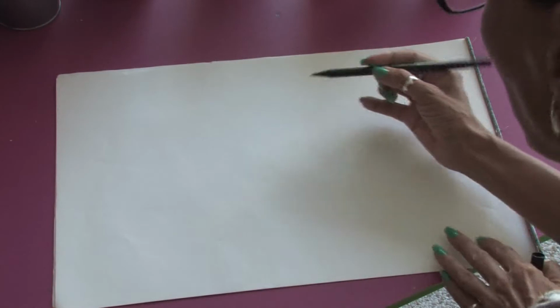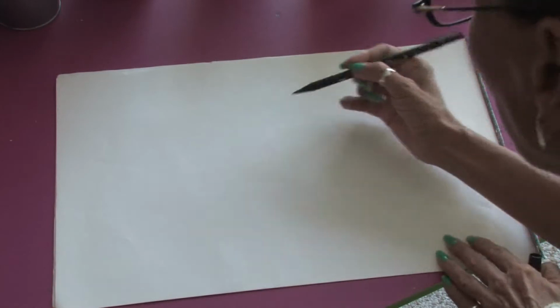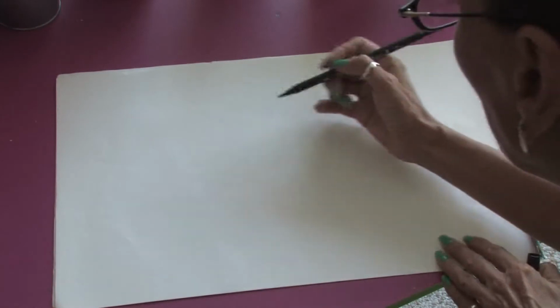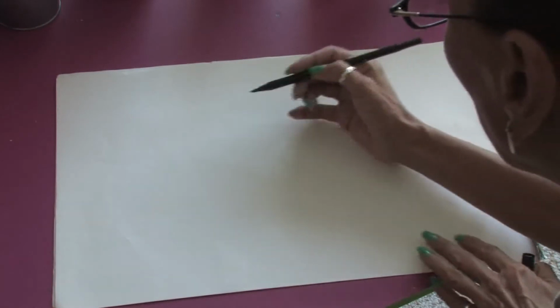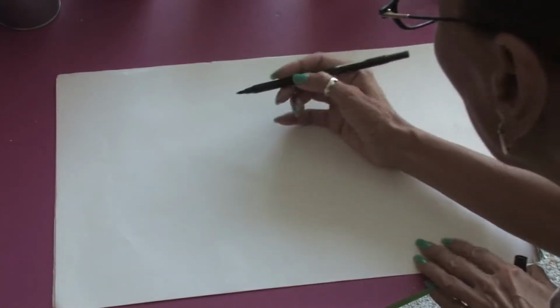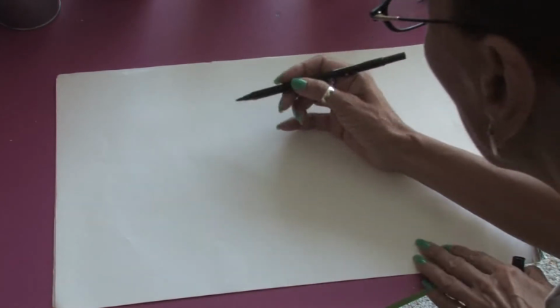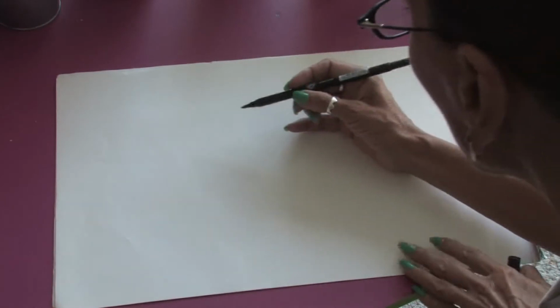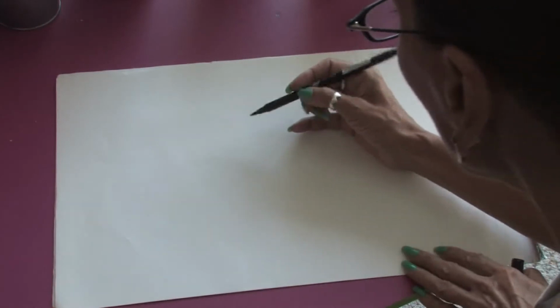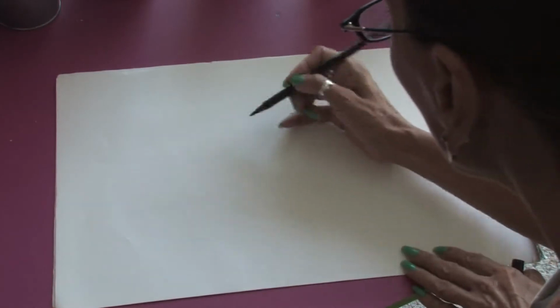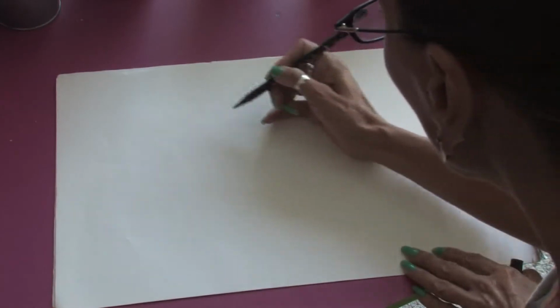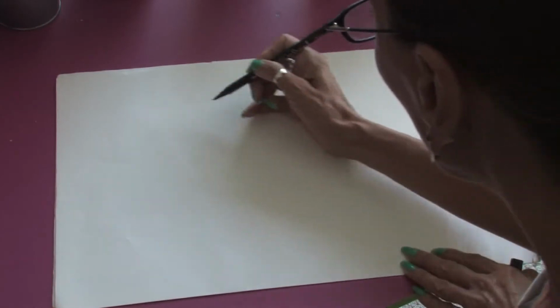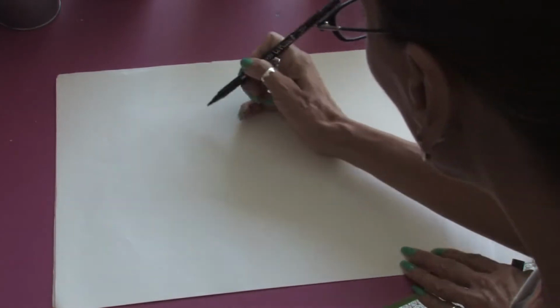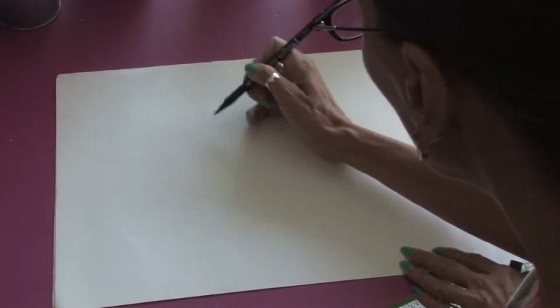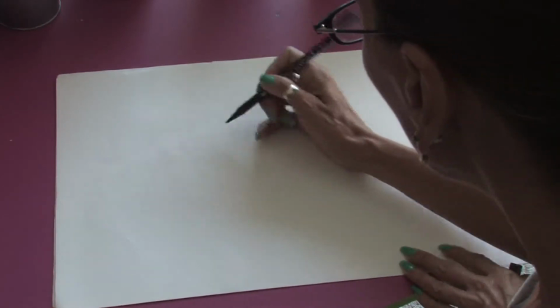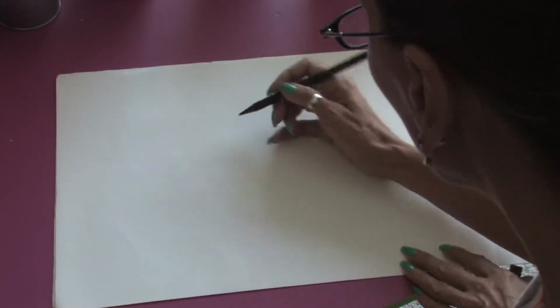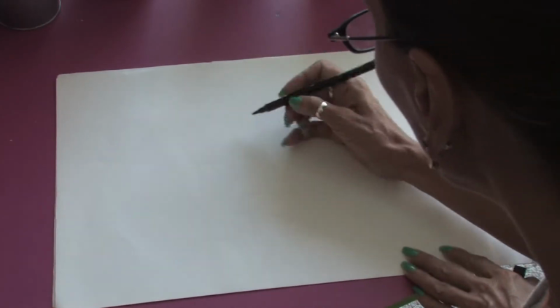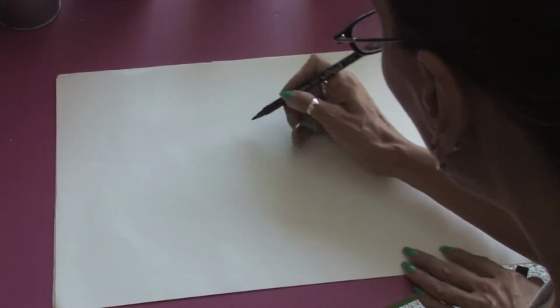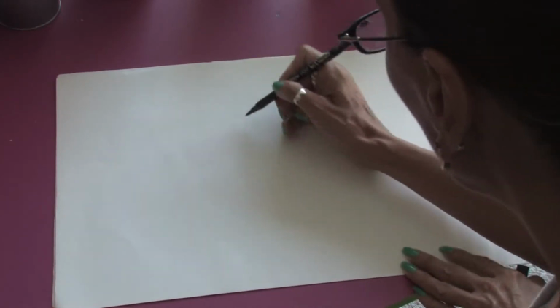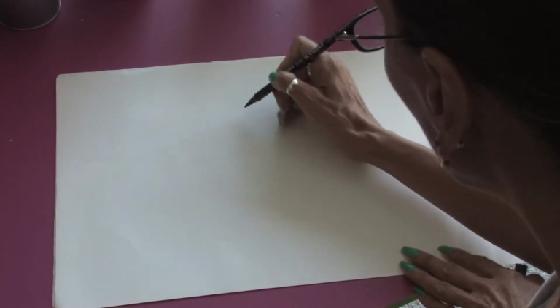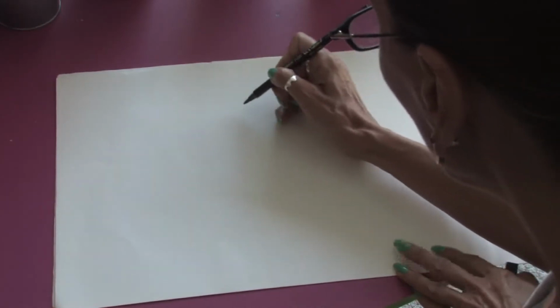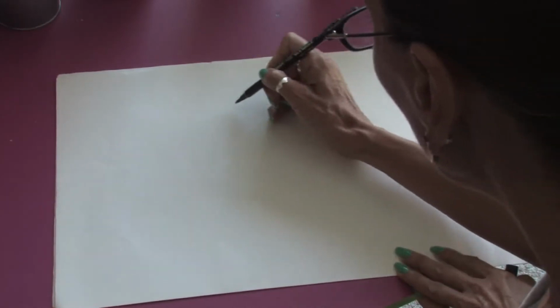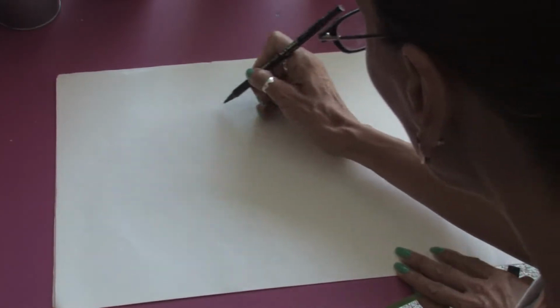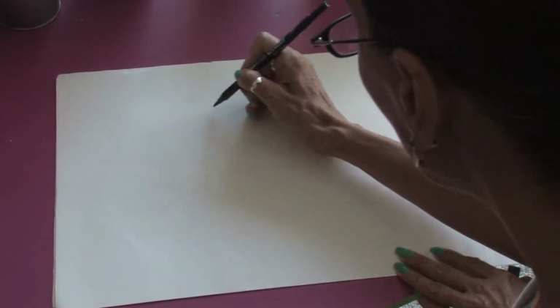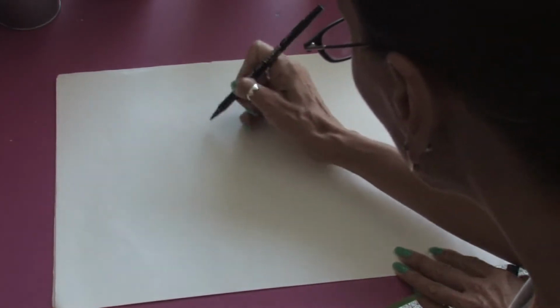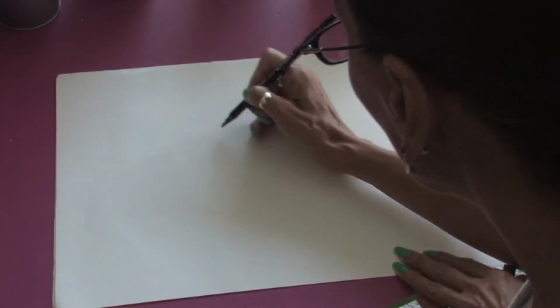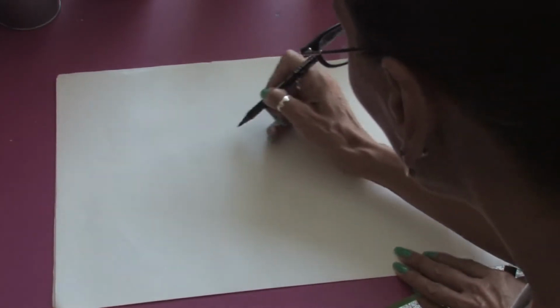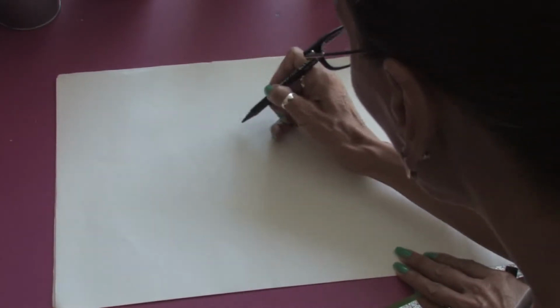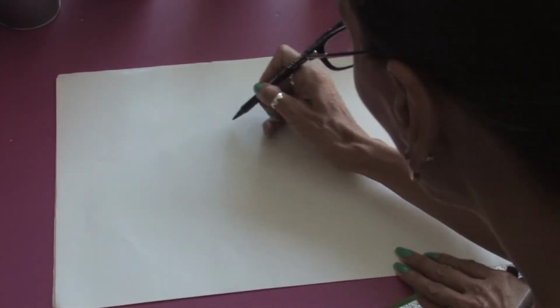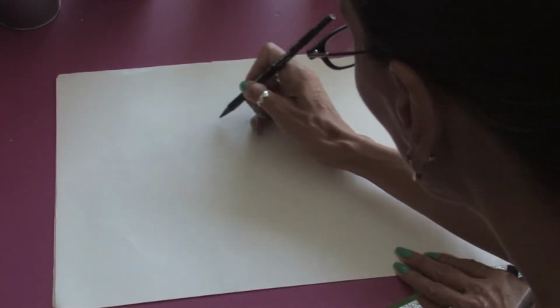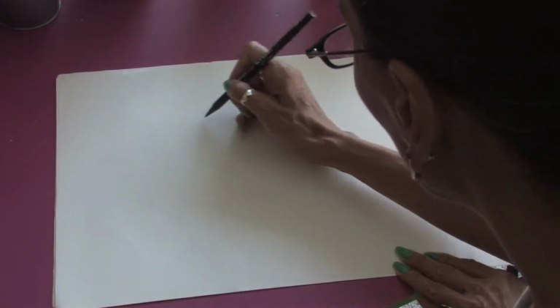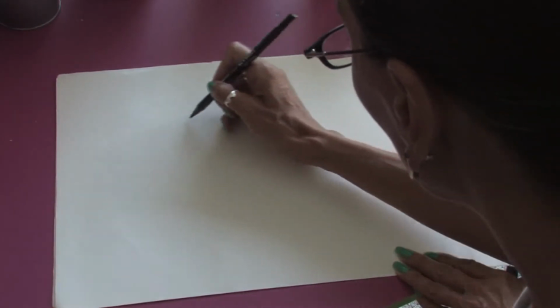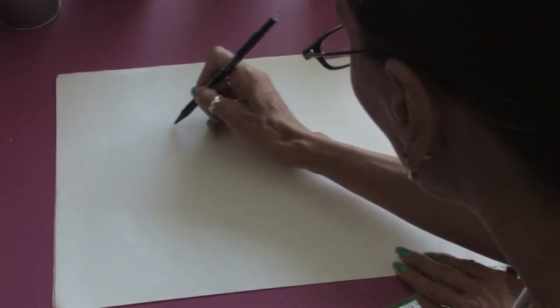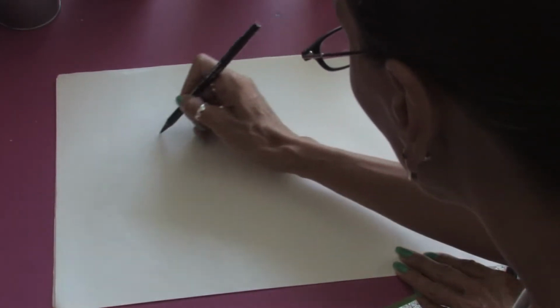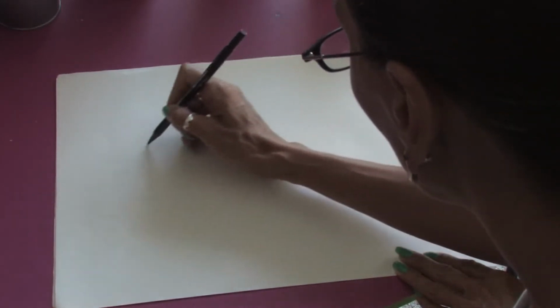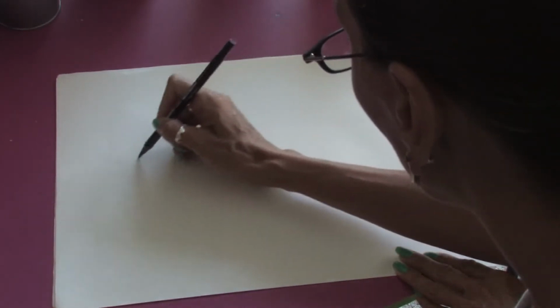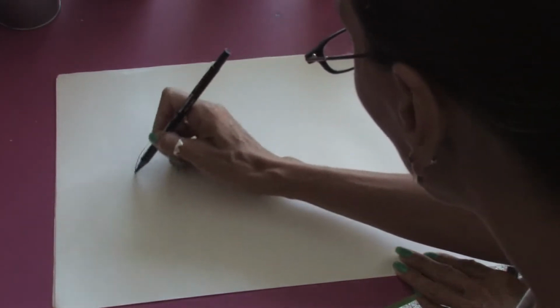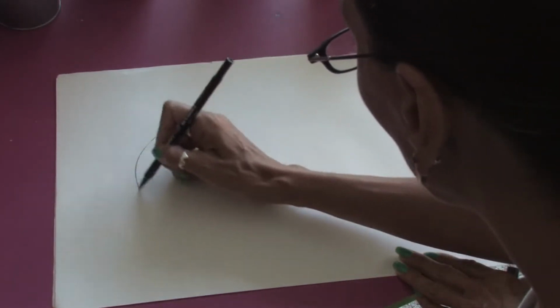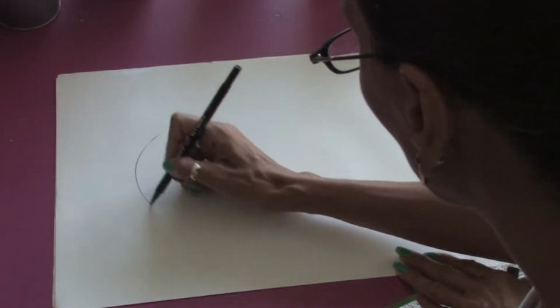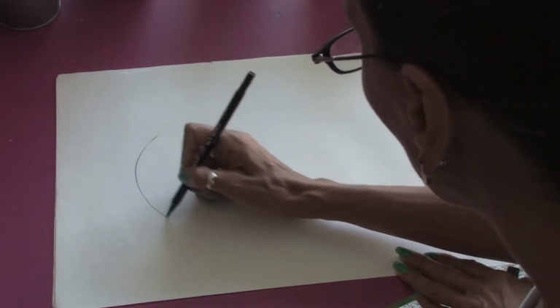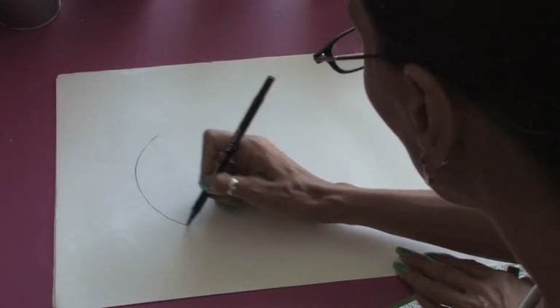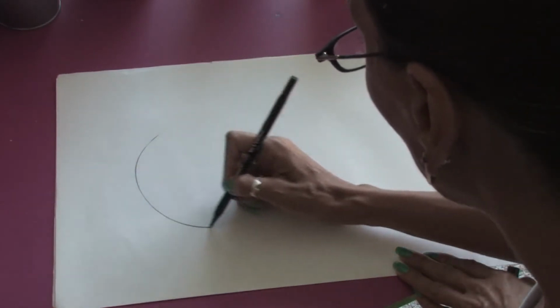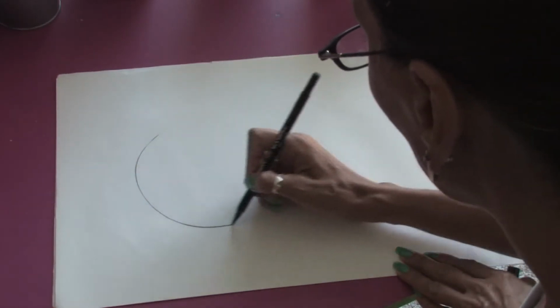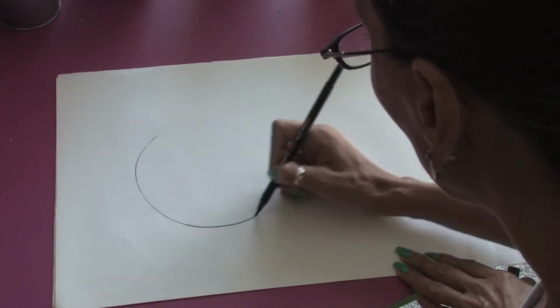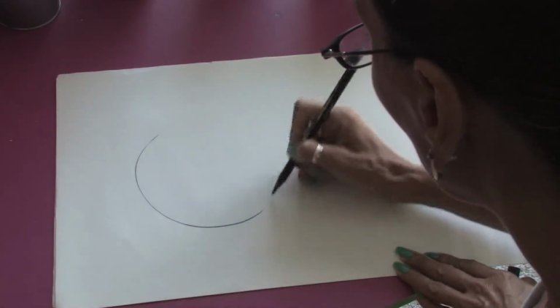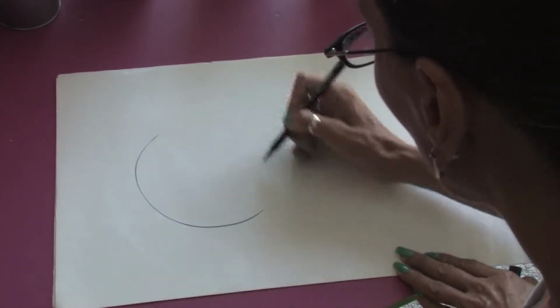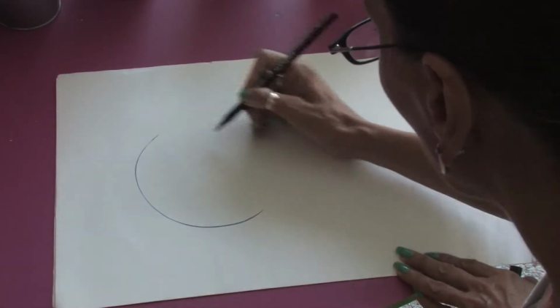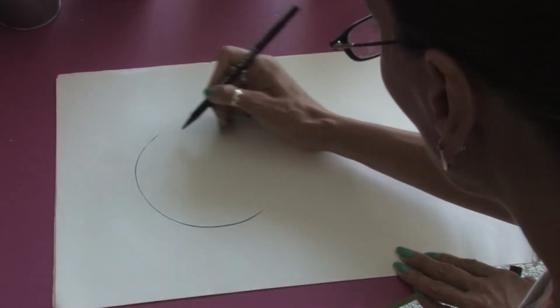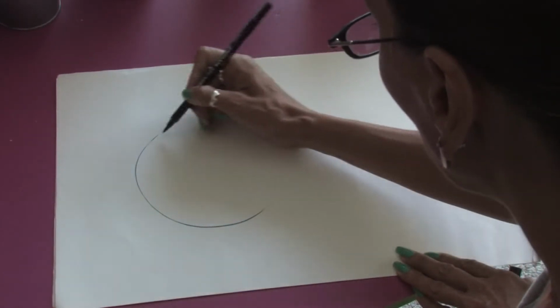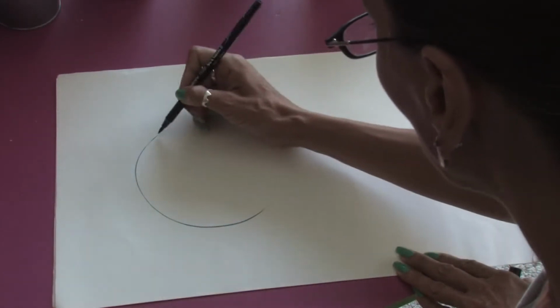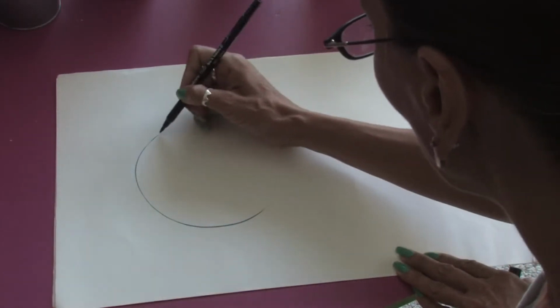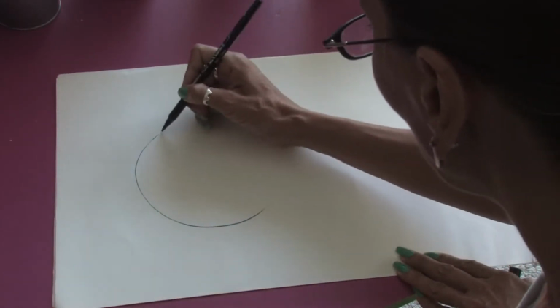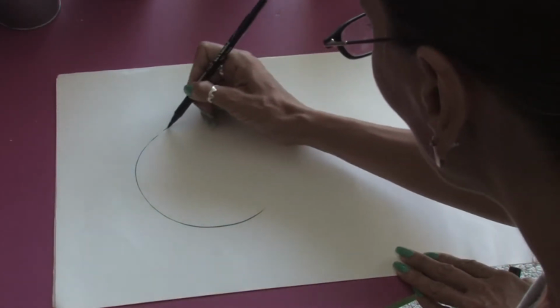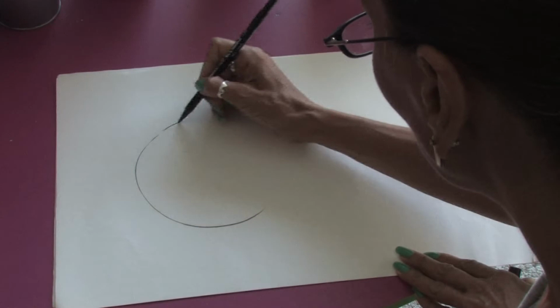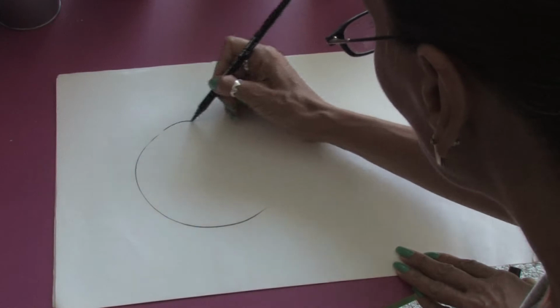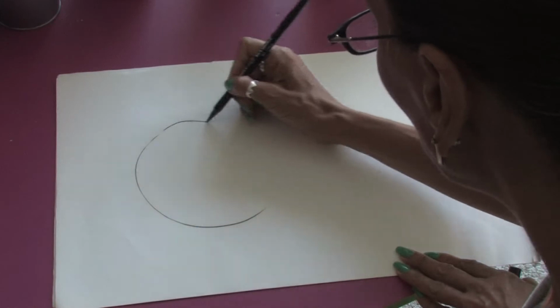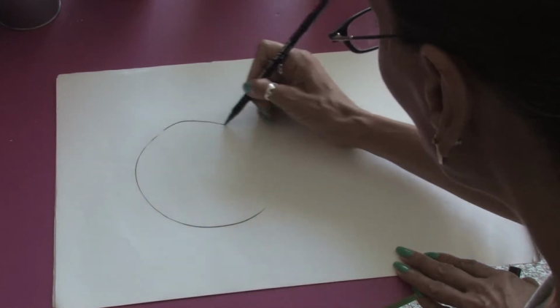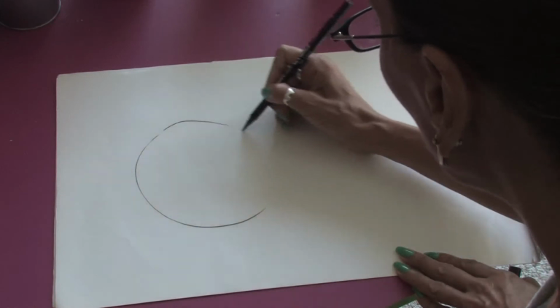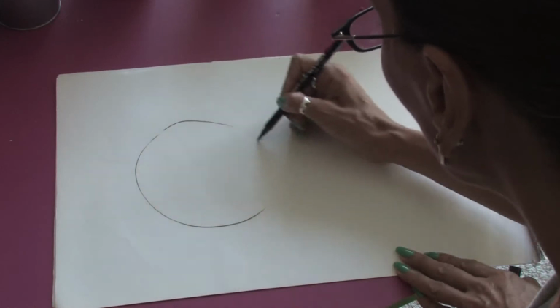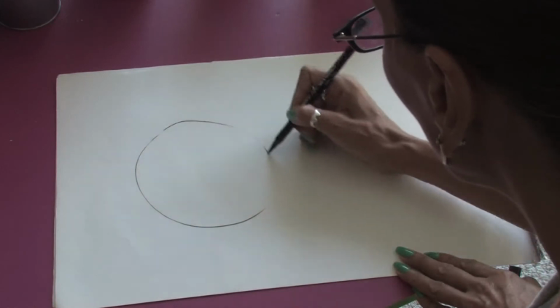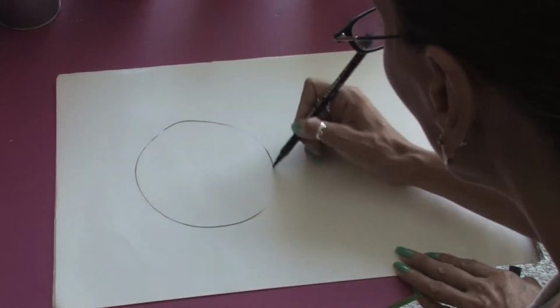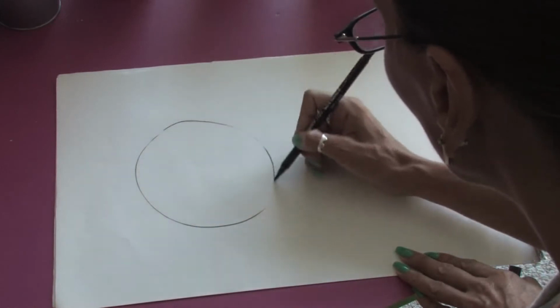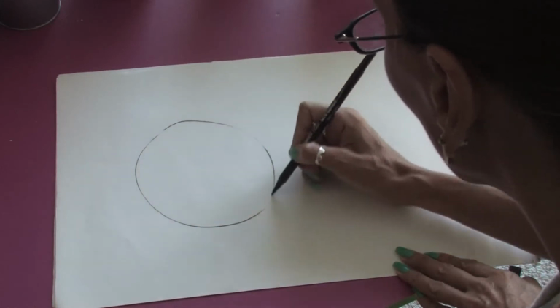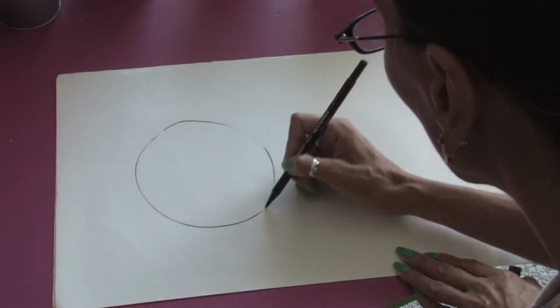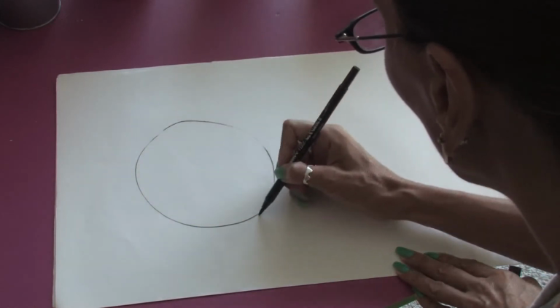We are just going to start off with a very basic shape, a simple circle.